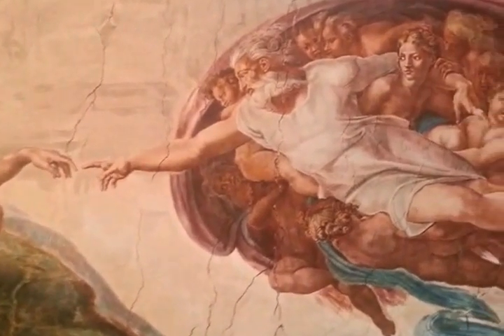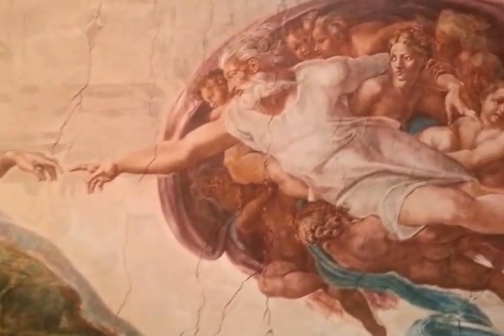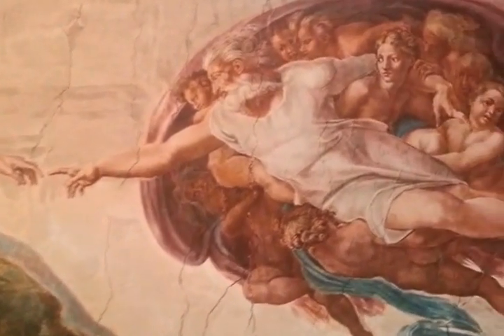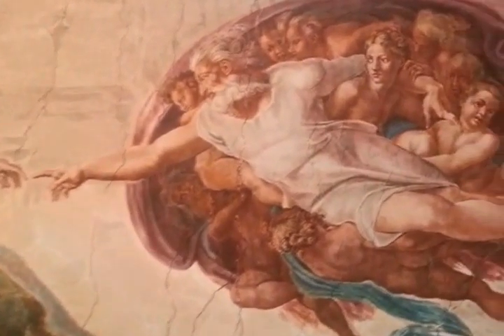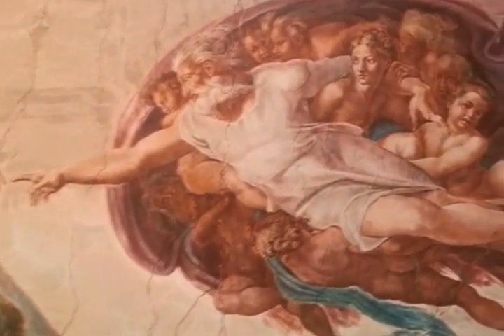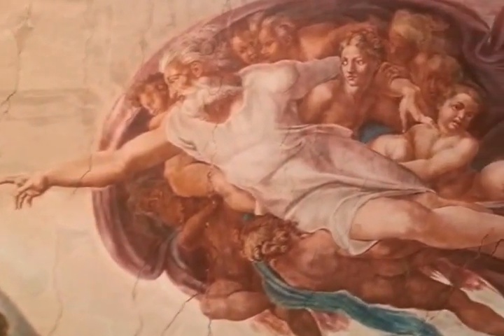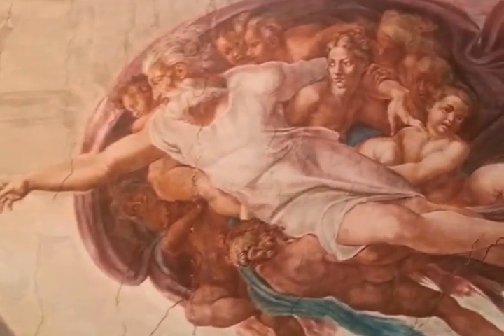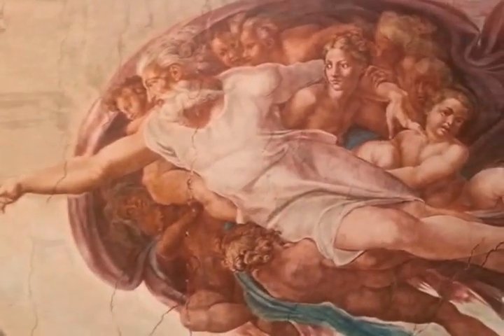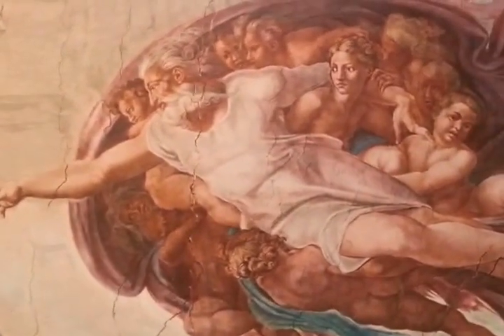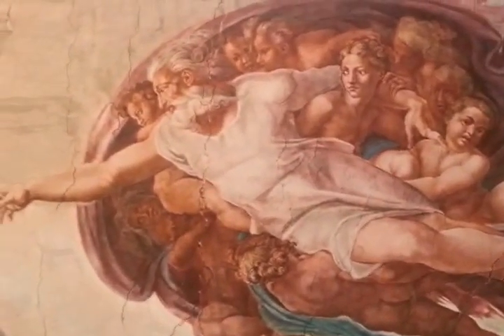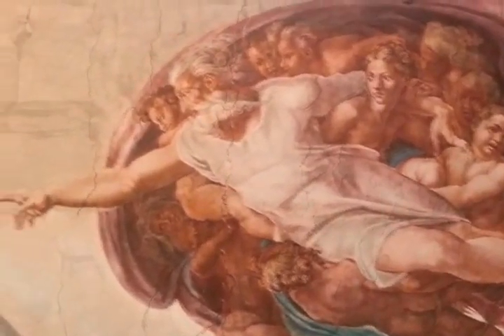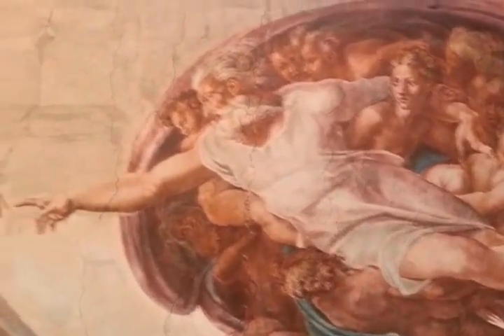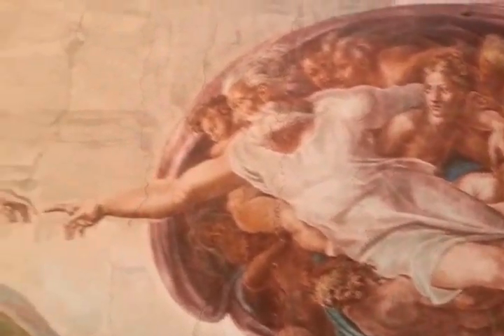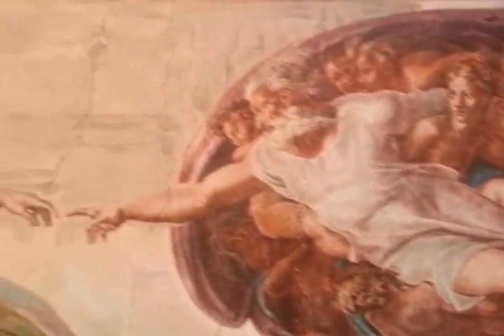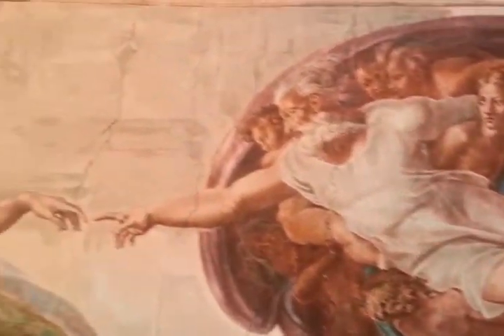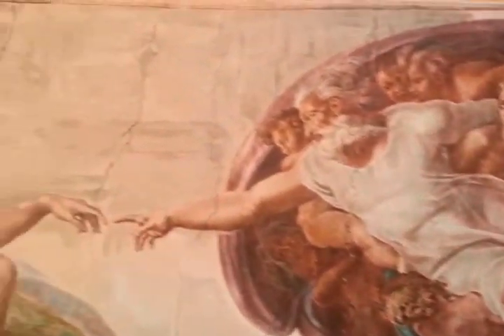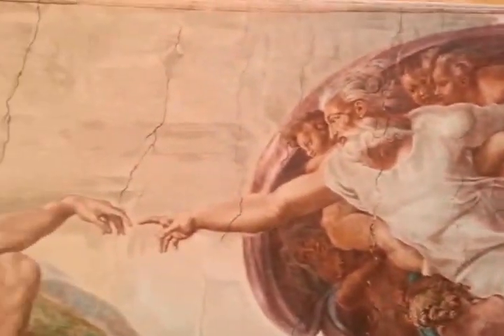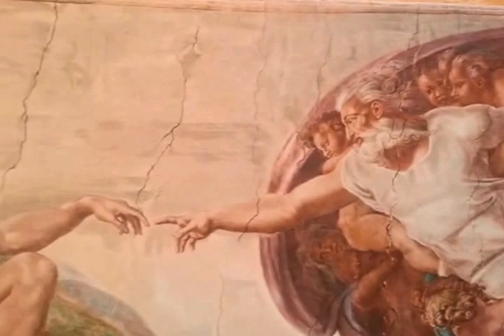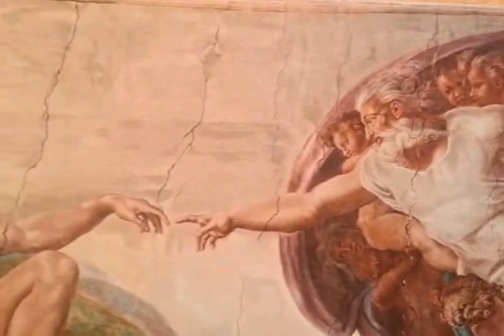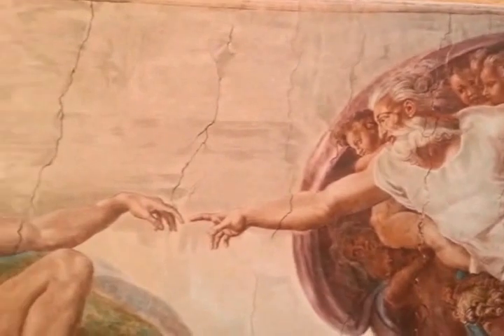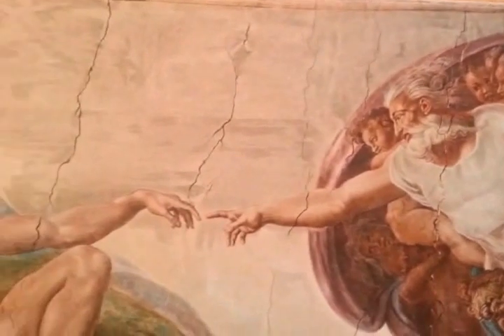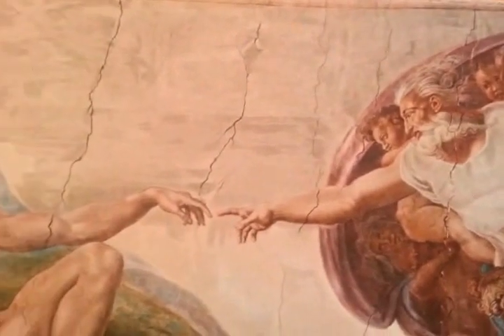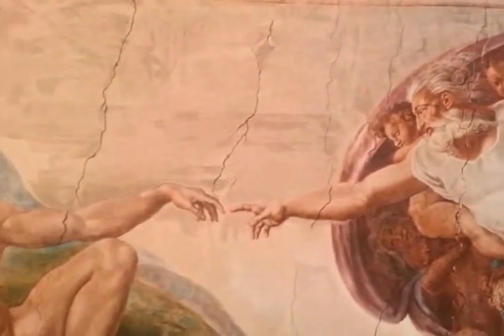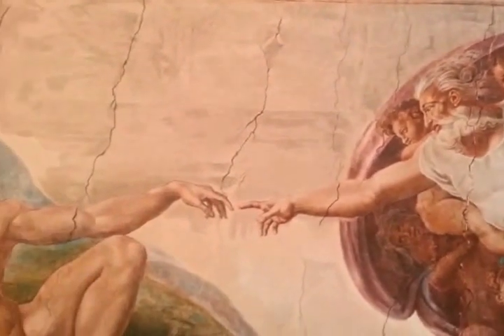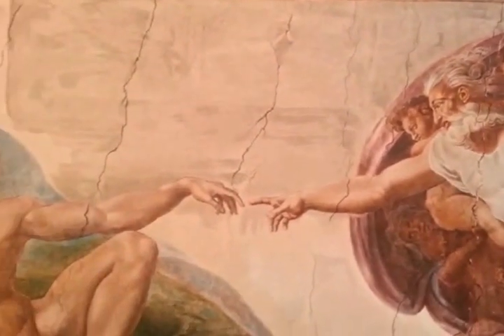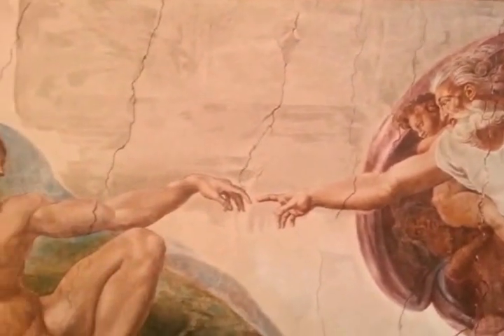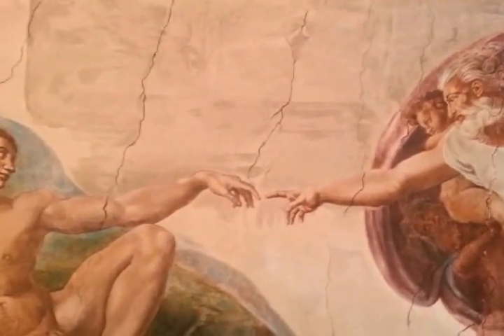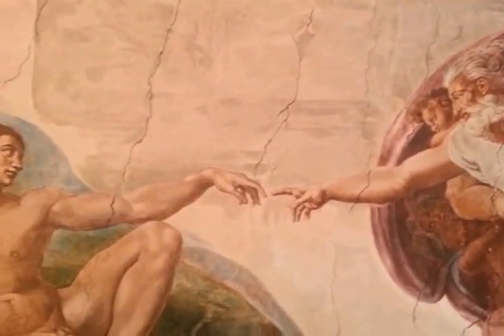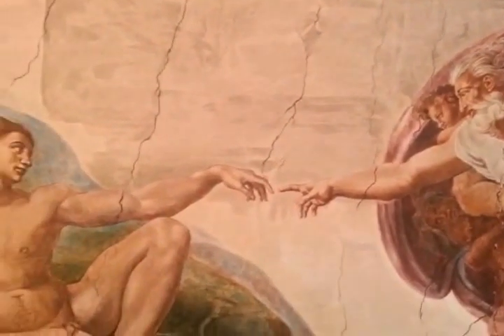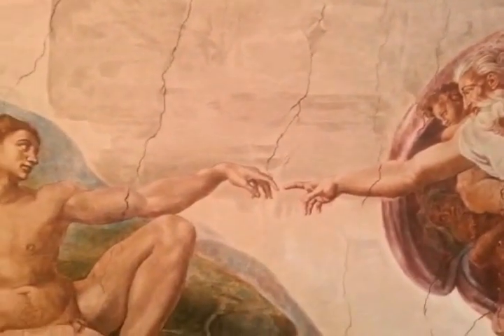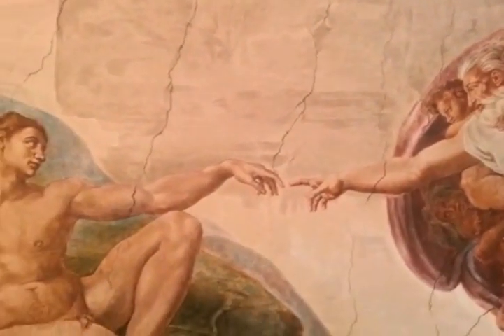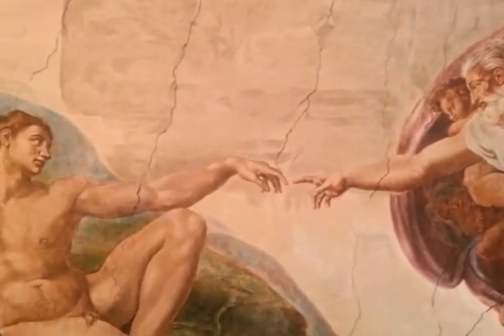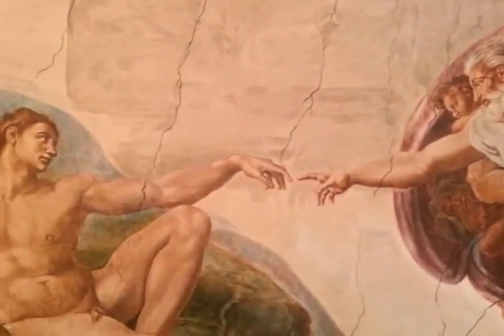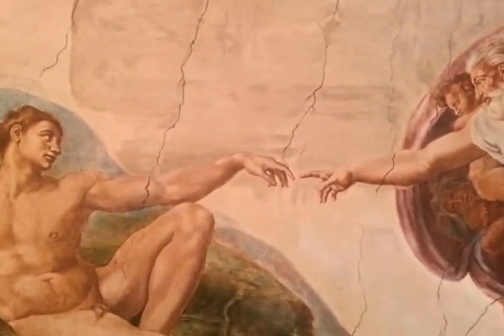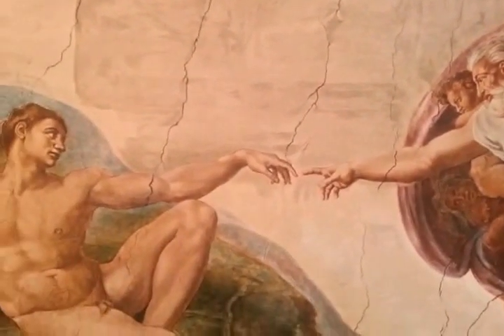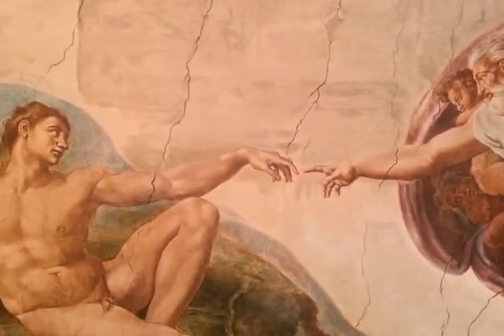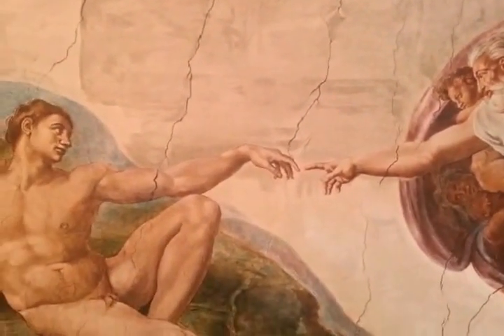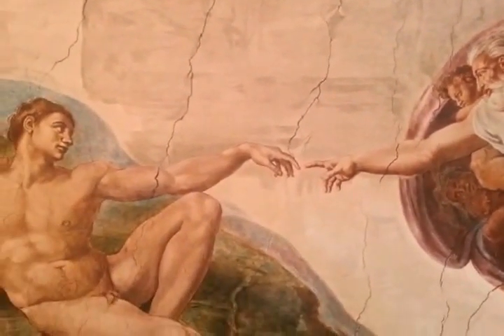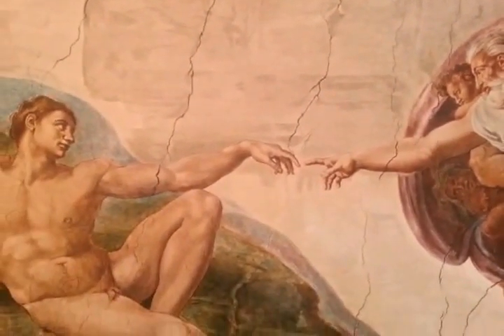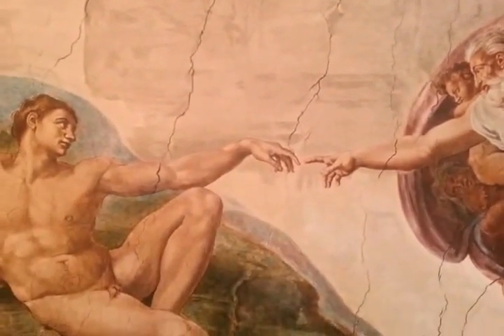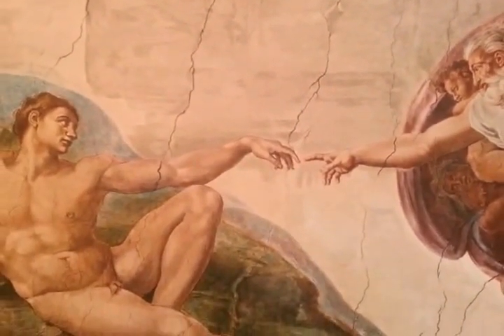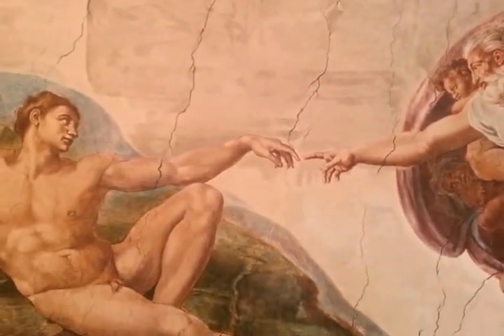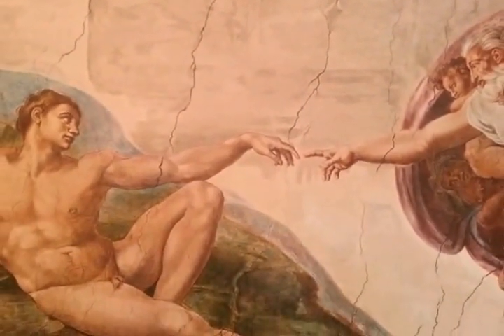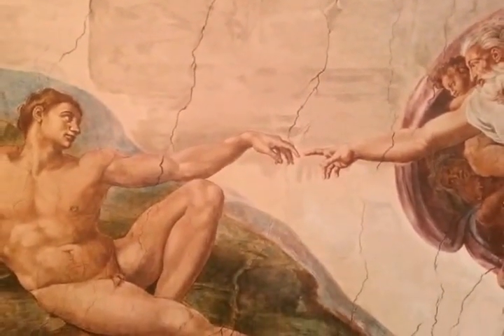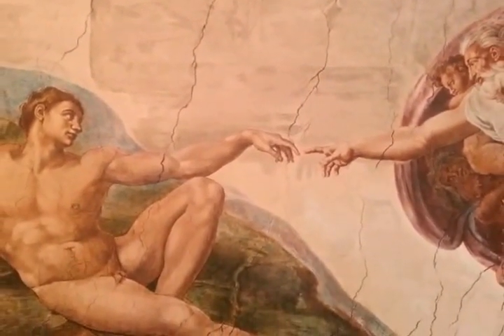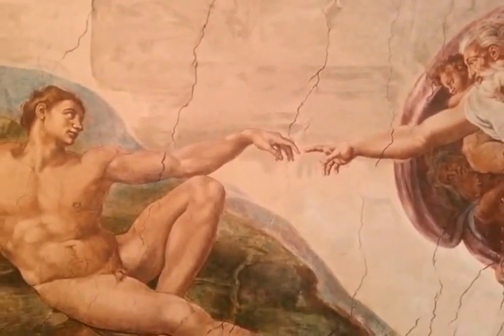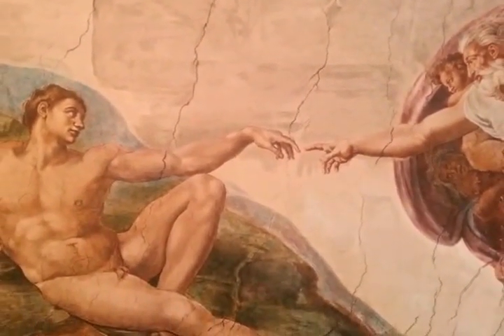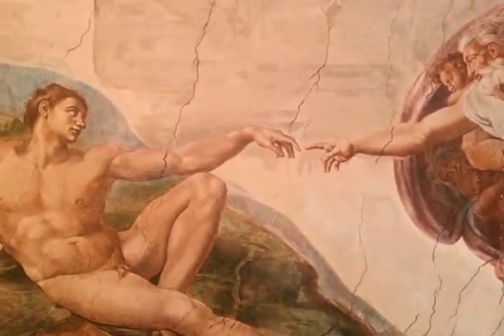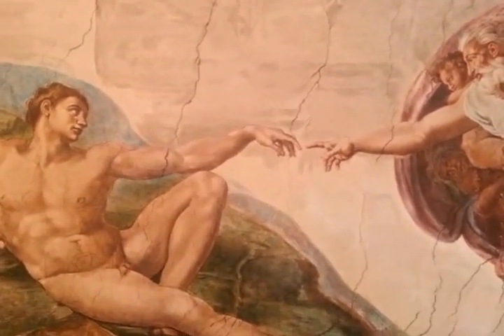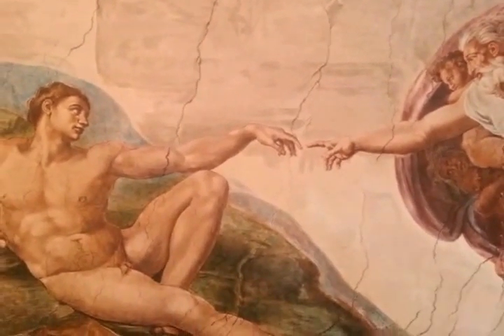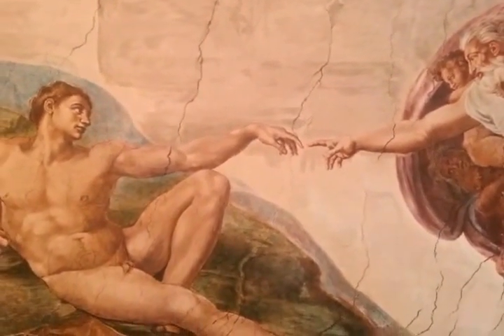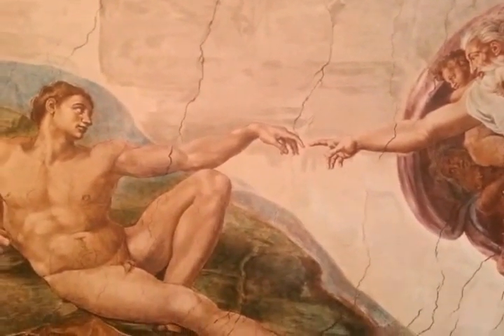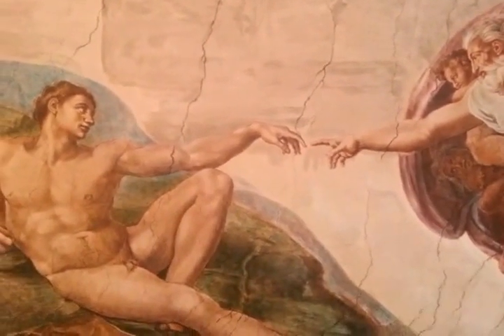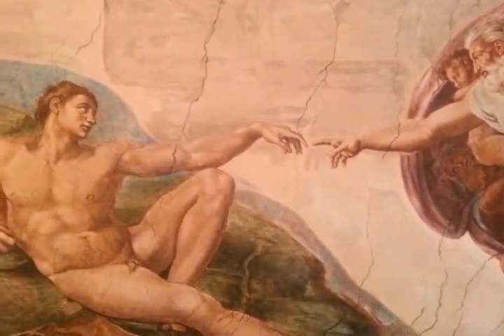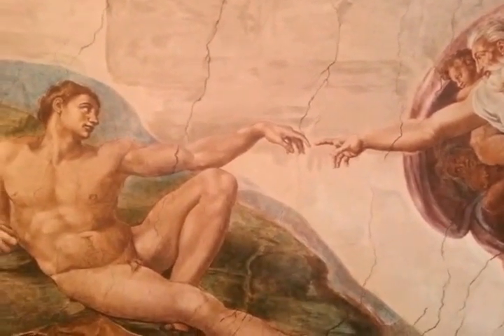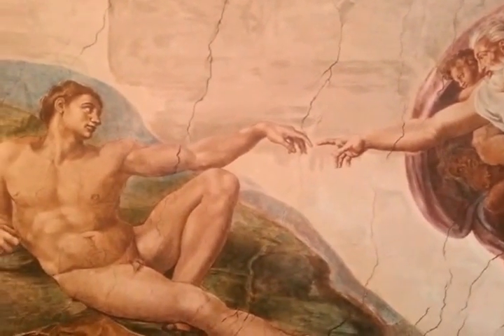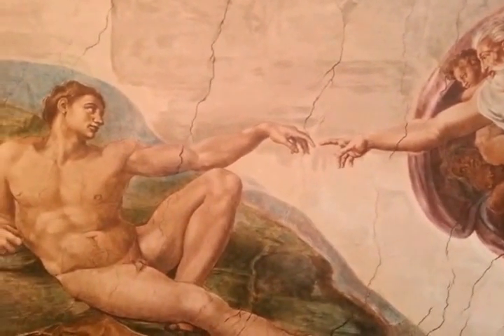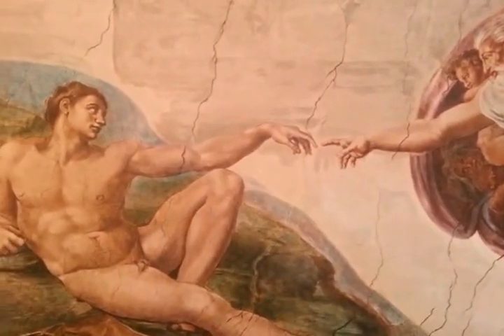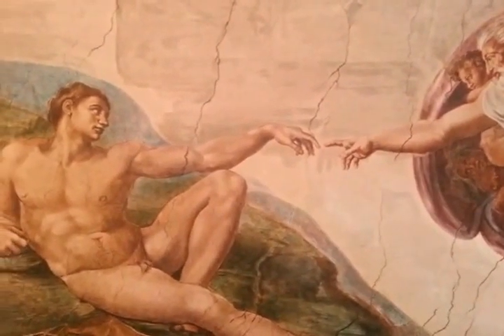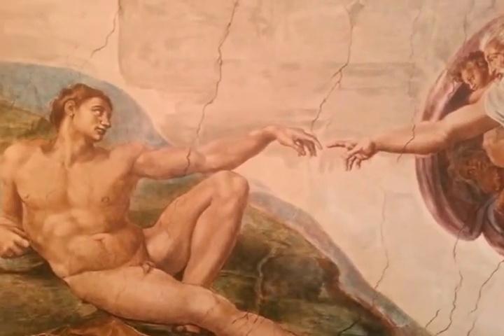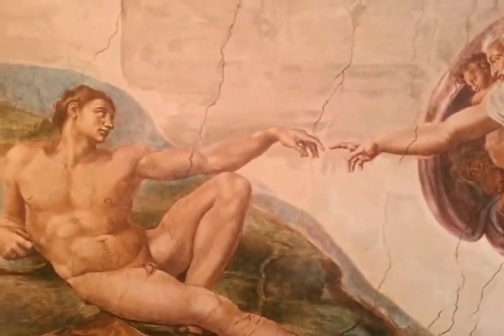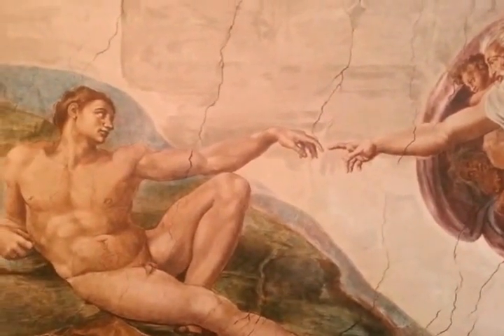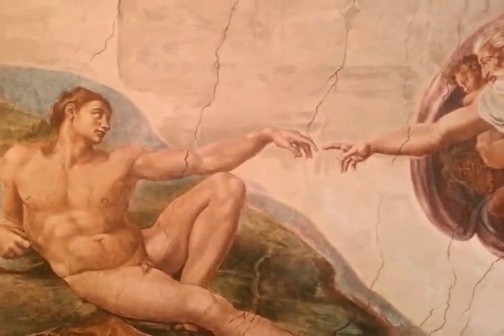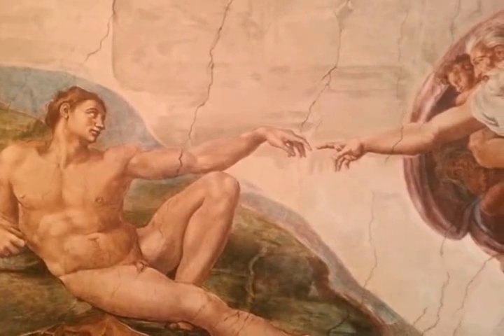Hello YouTube. I'm doing another video of this painting. This time we're going to be talking about the head of a black man.